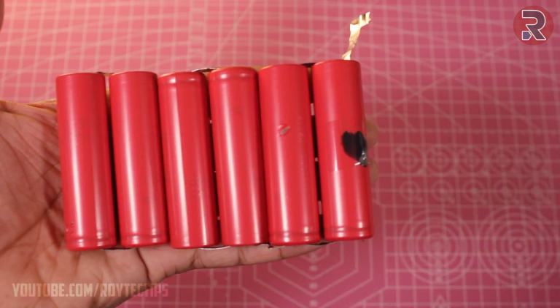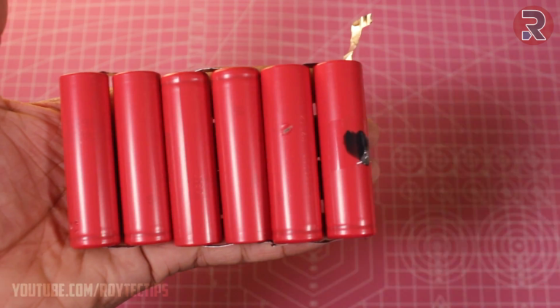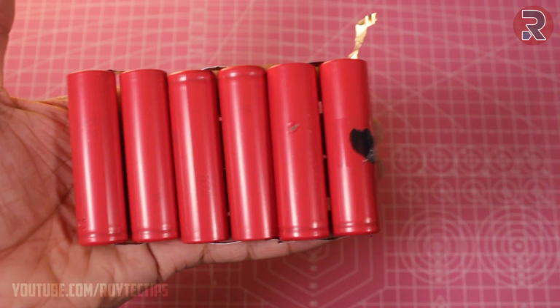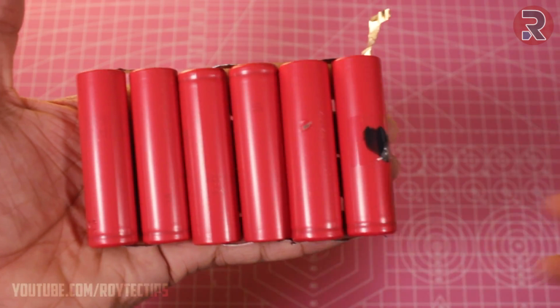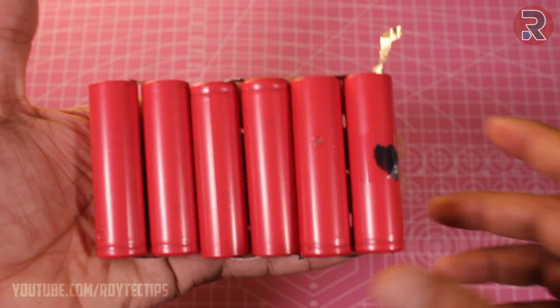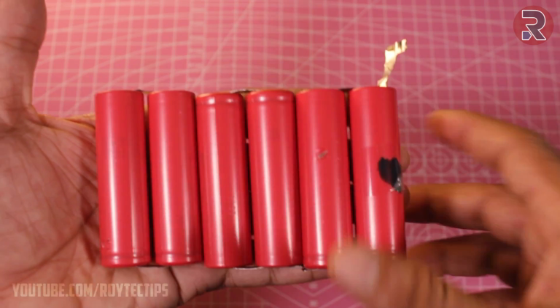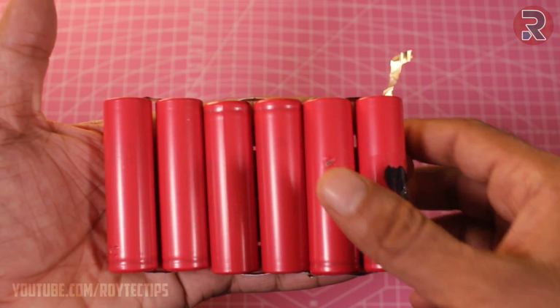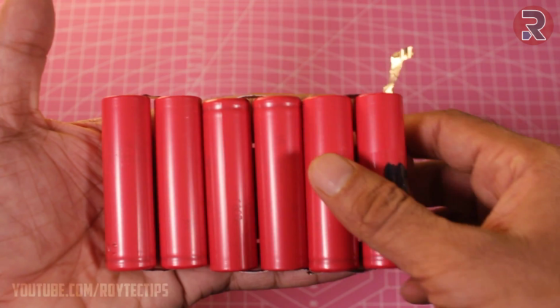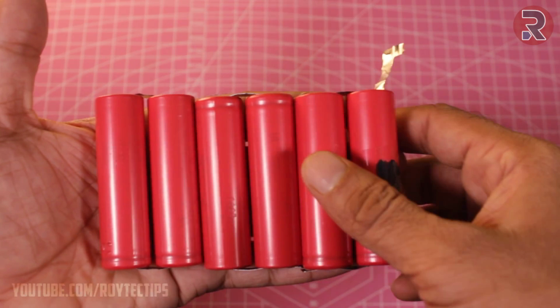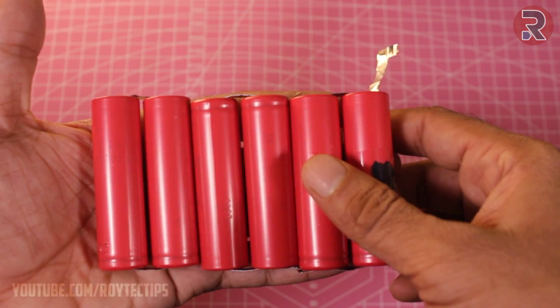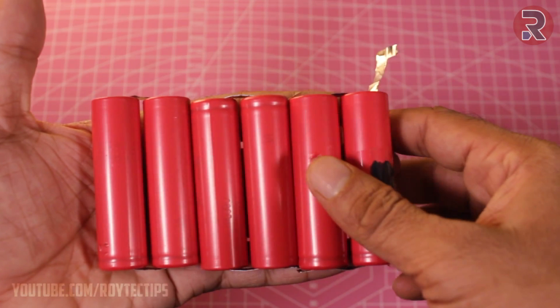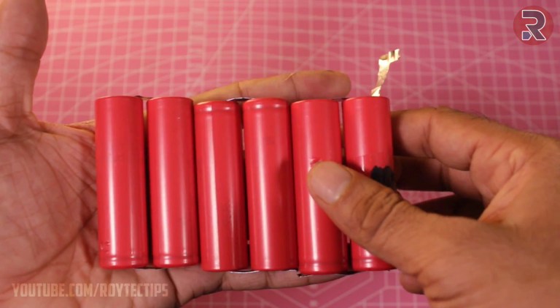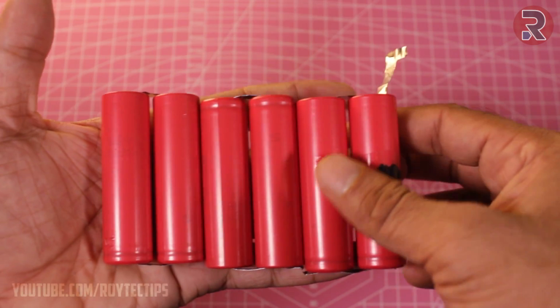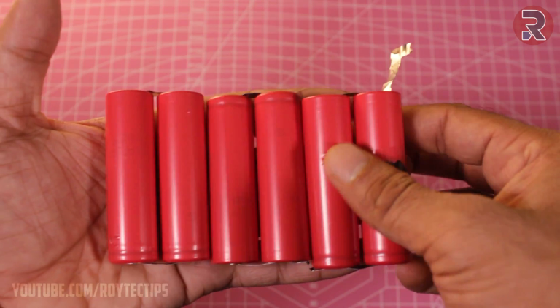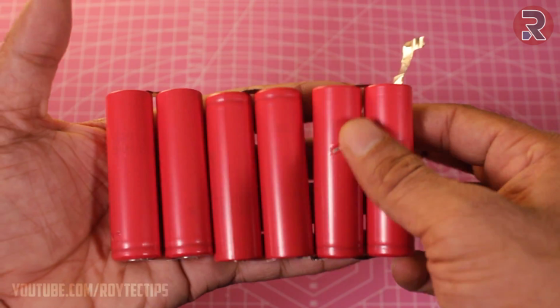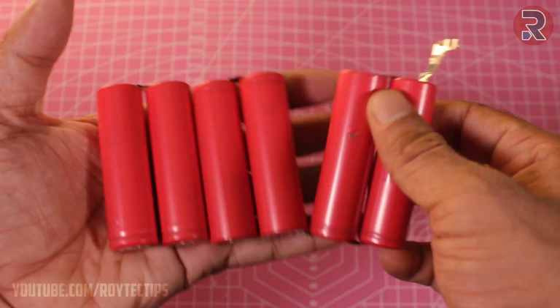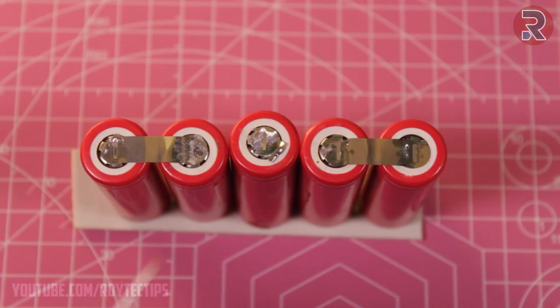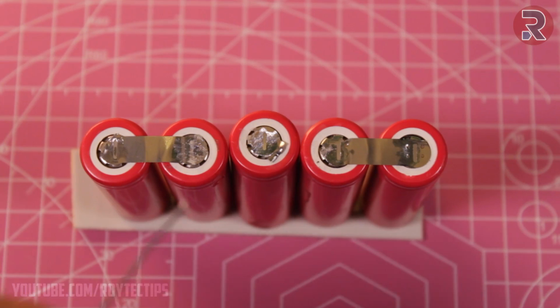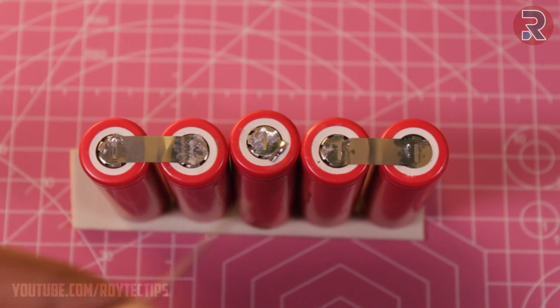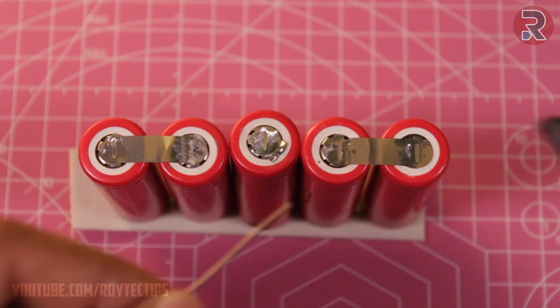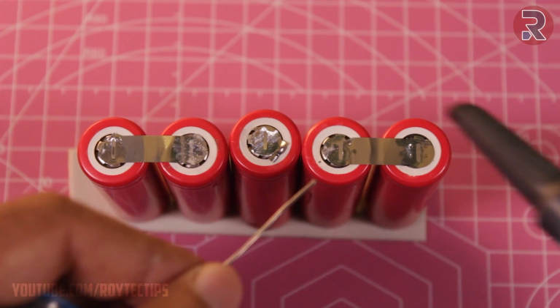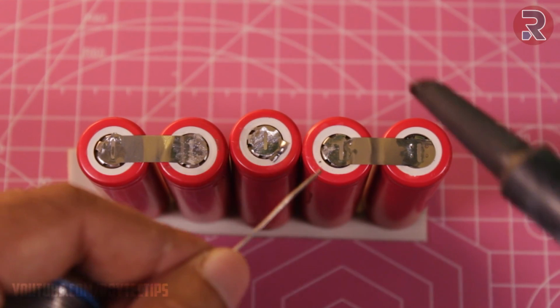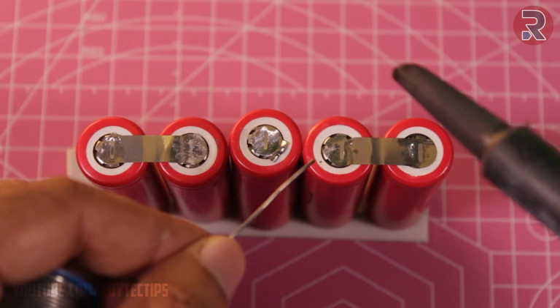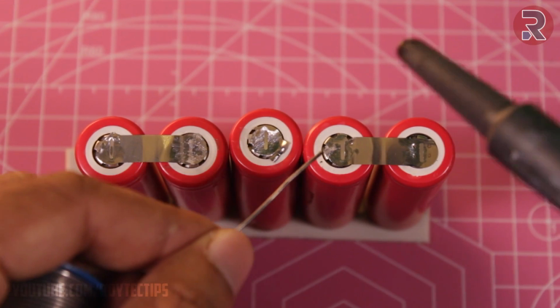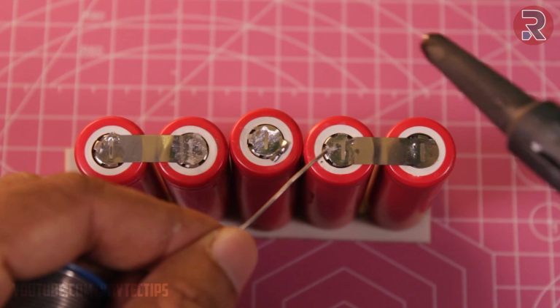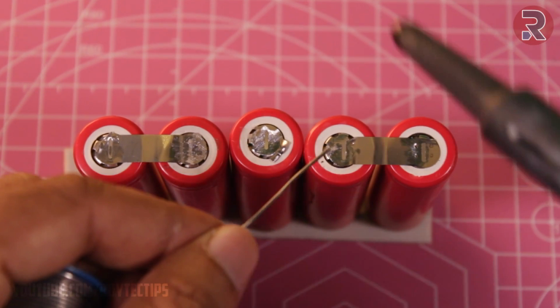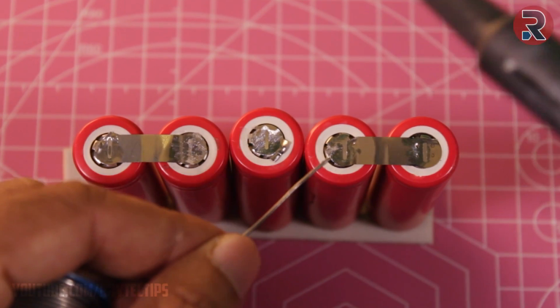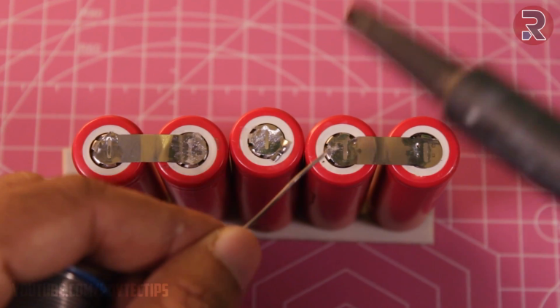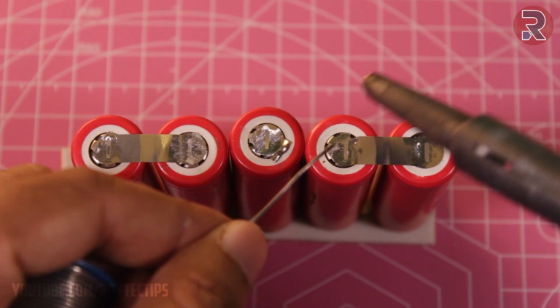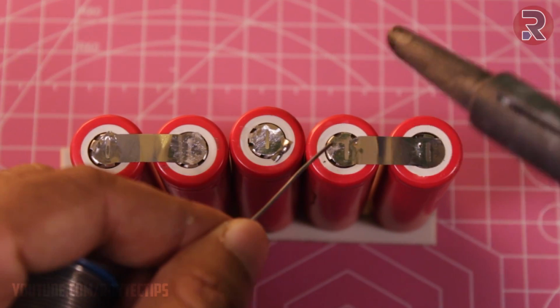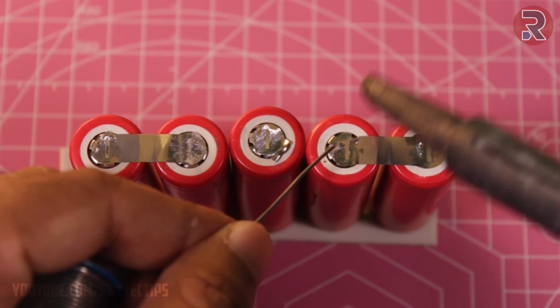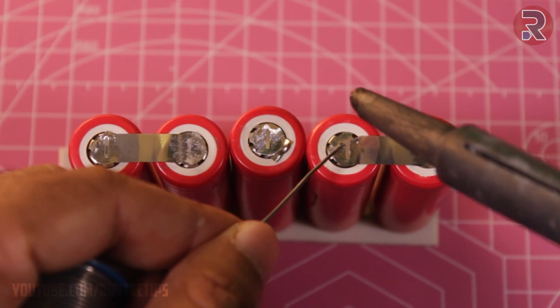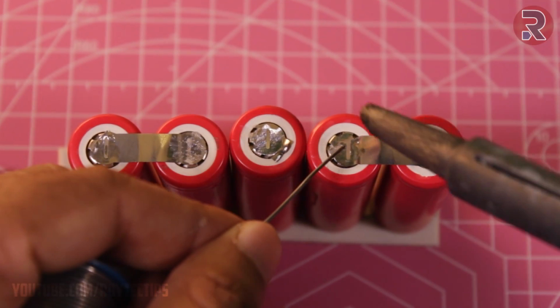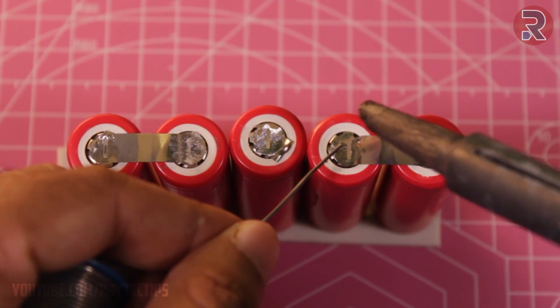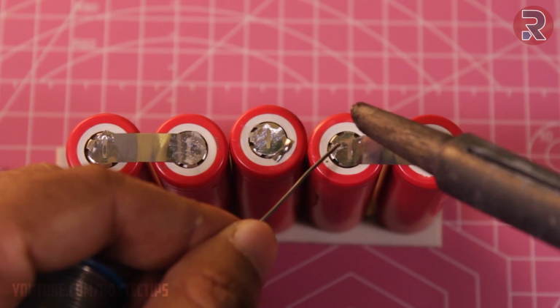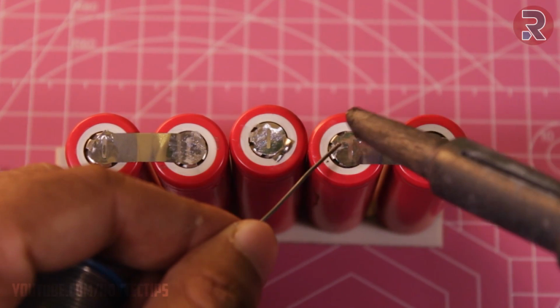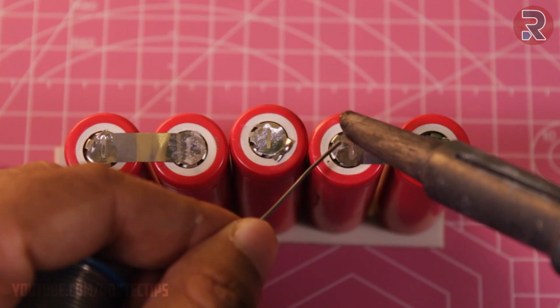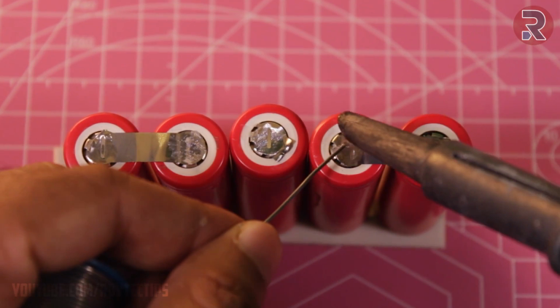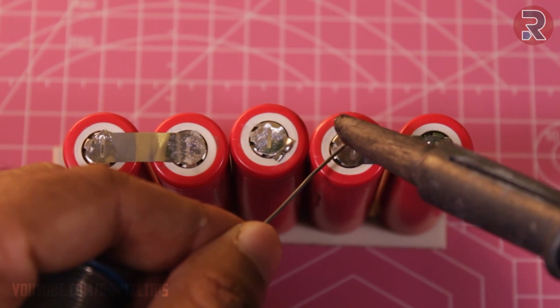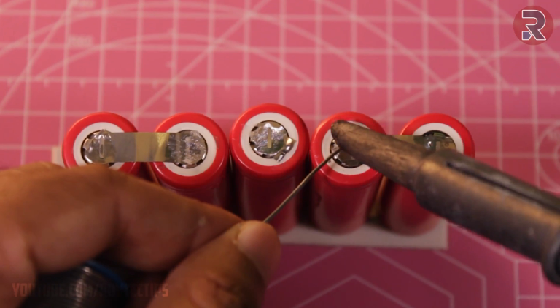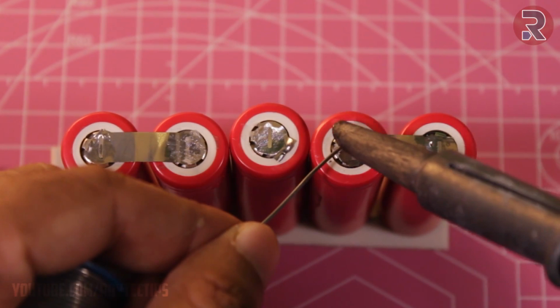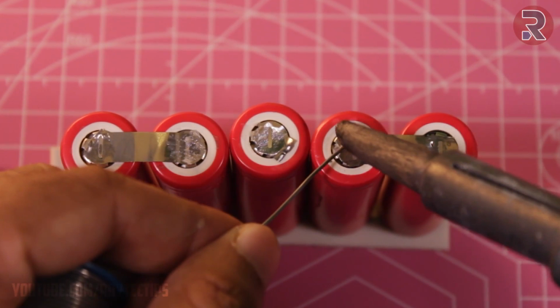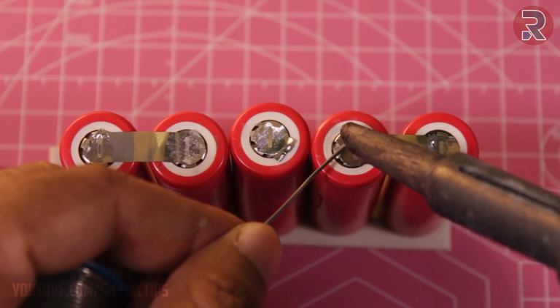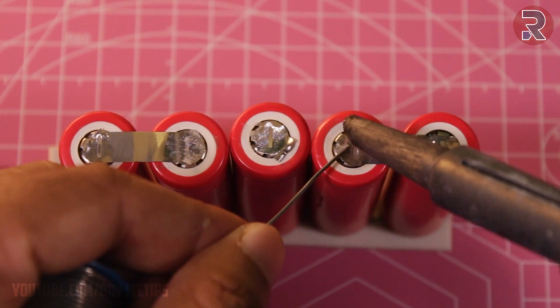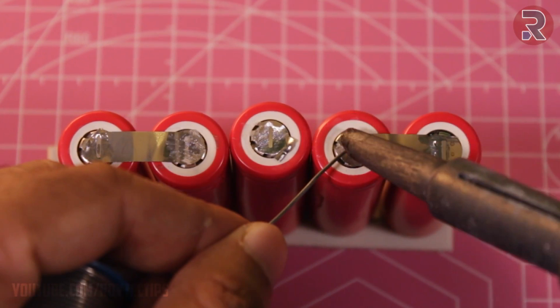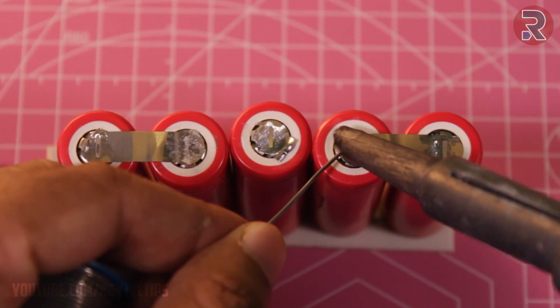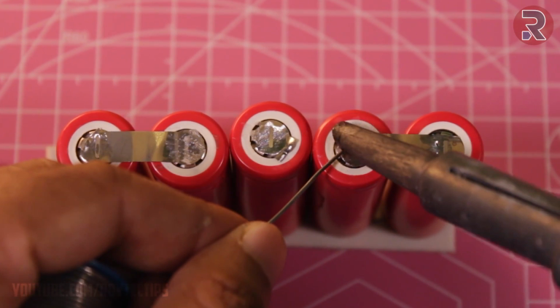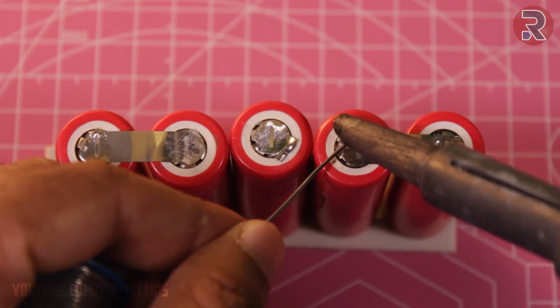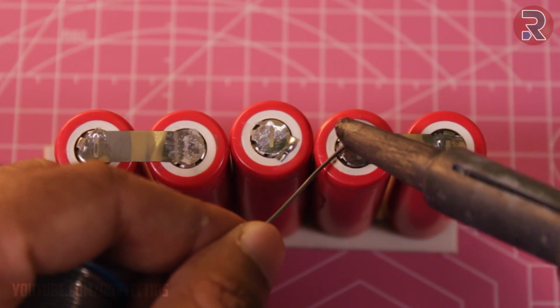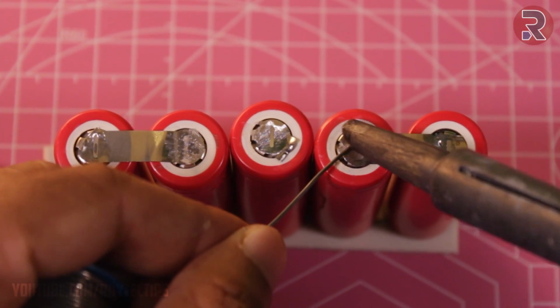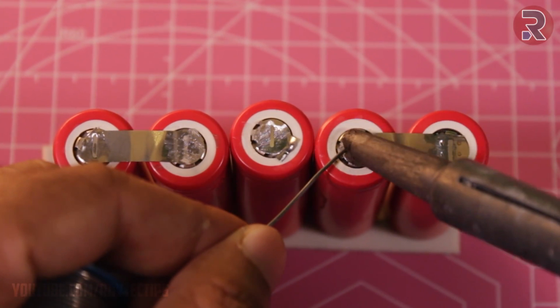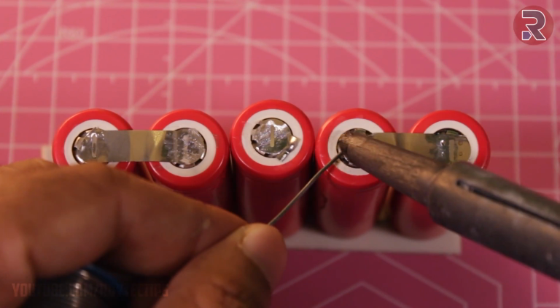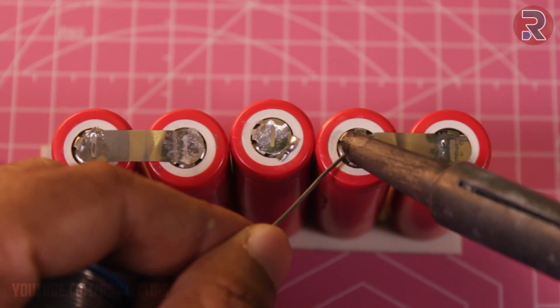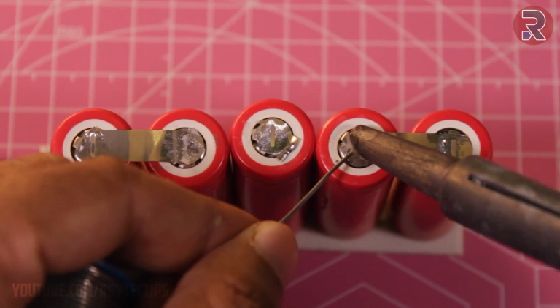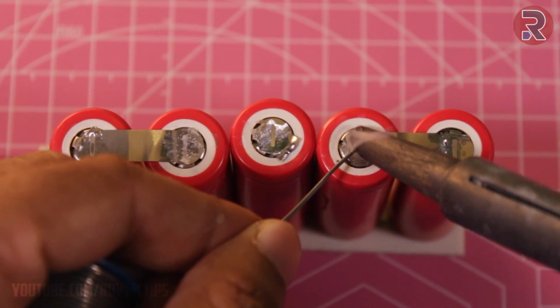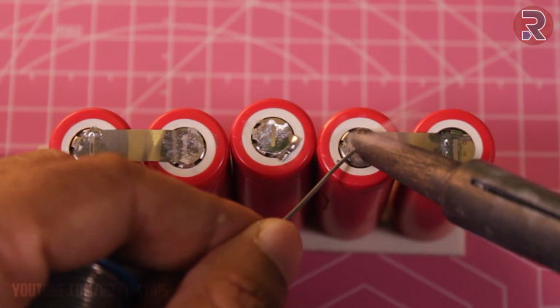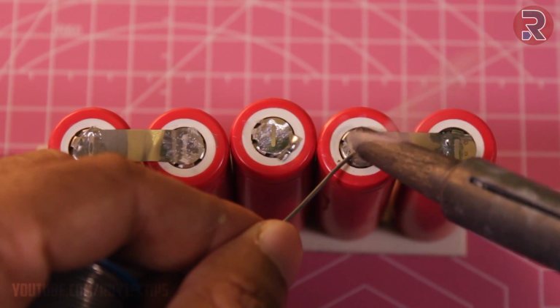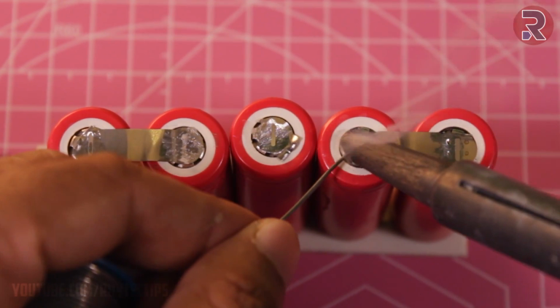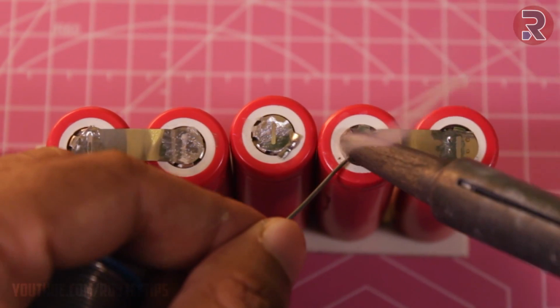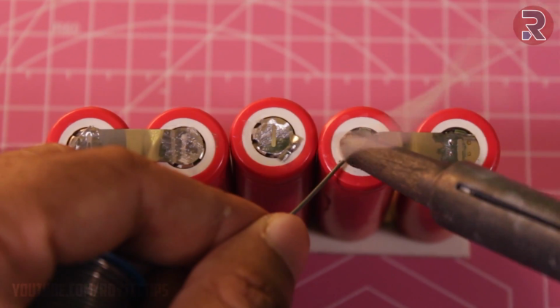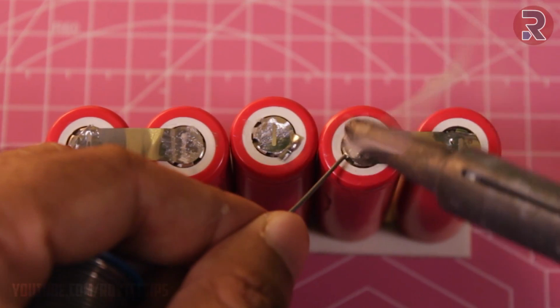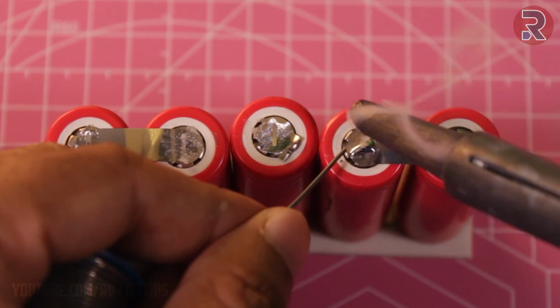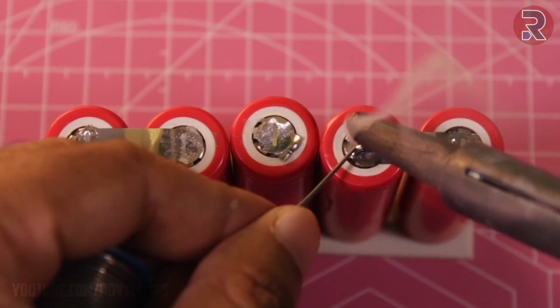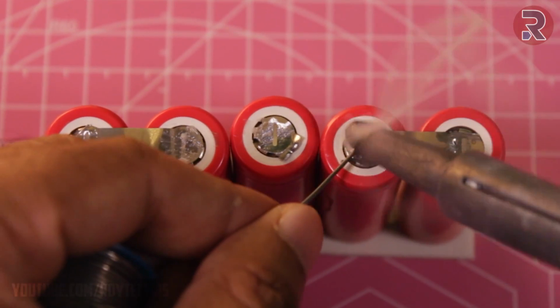Do not mix batteries with different voltage levels. Soldering on a lithium-ion battery is not a good idea, but I don't have any other options guys.